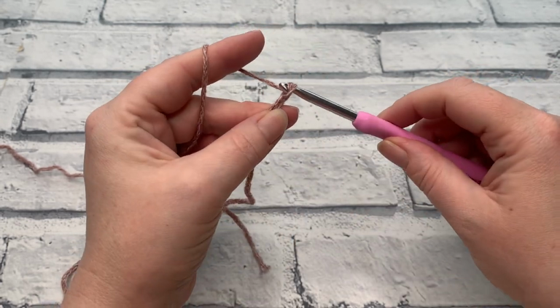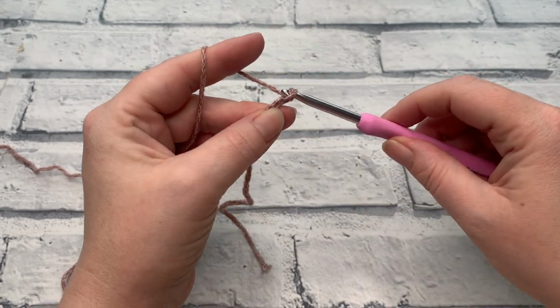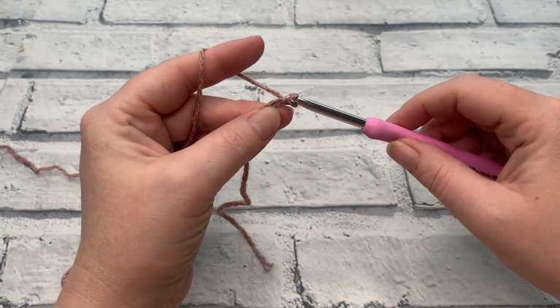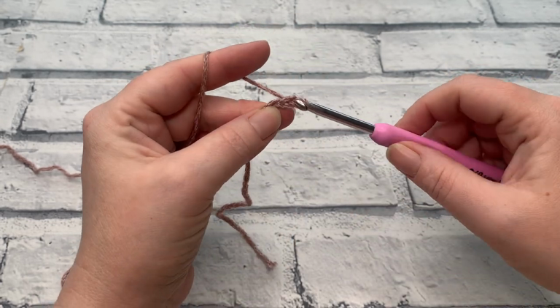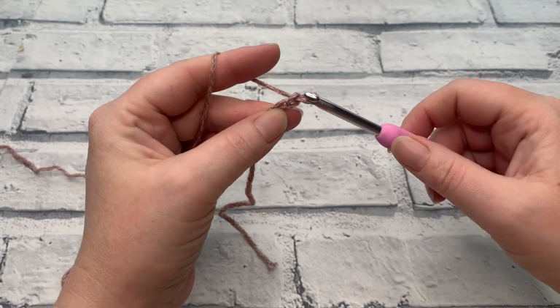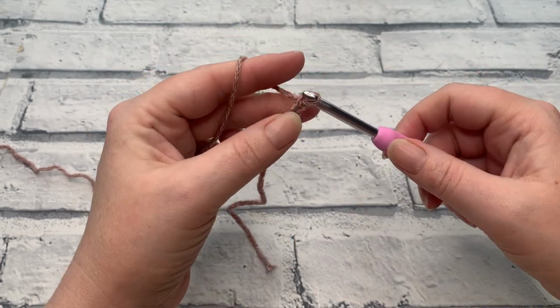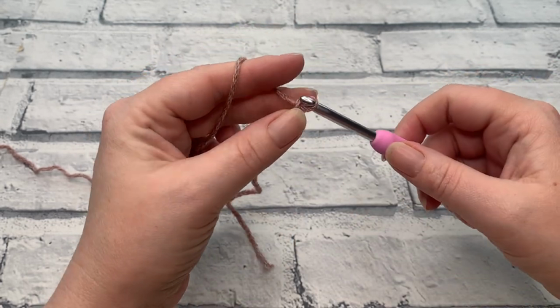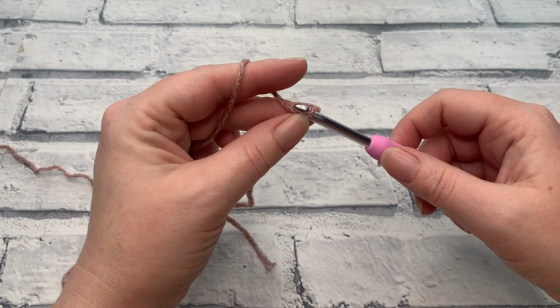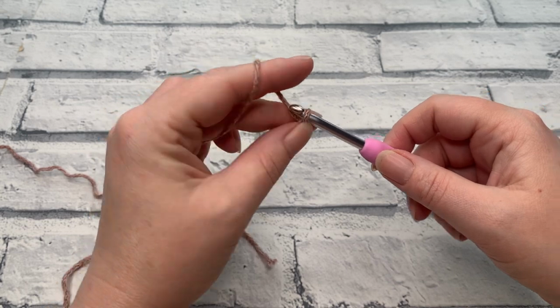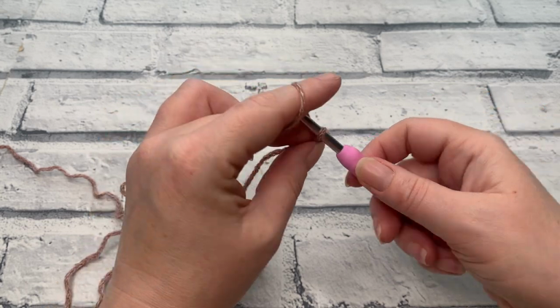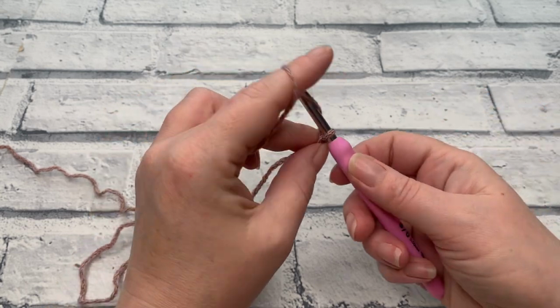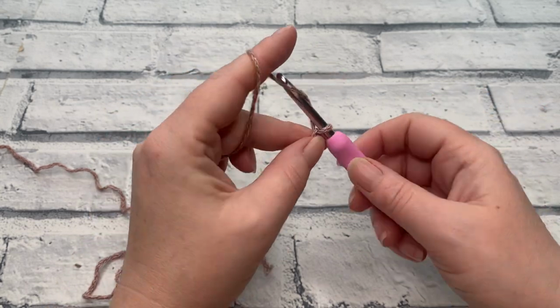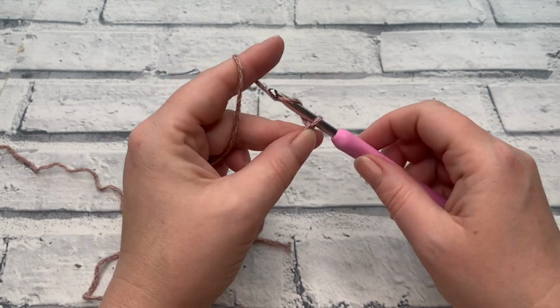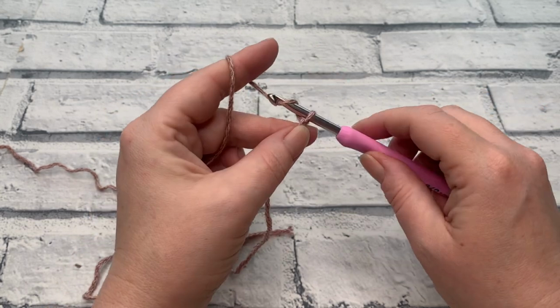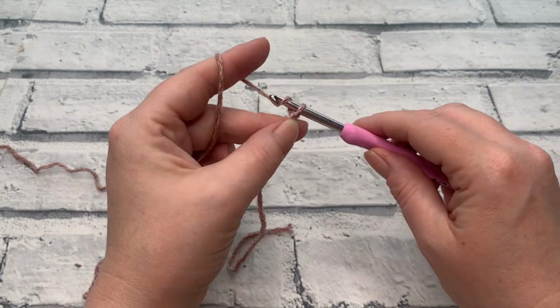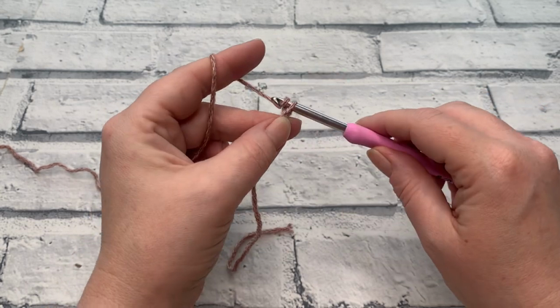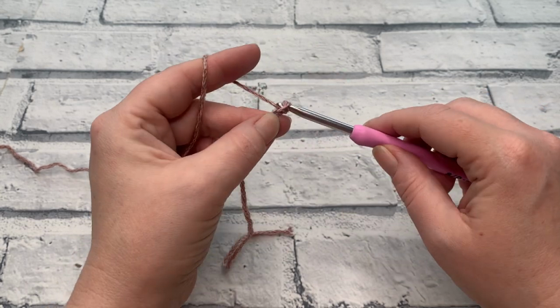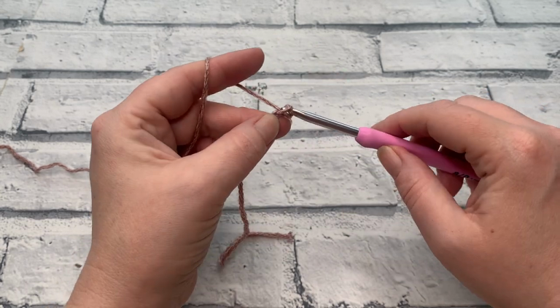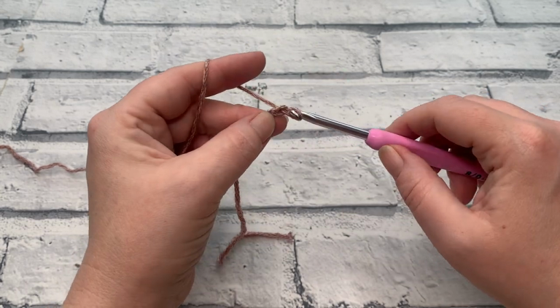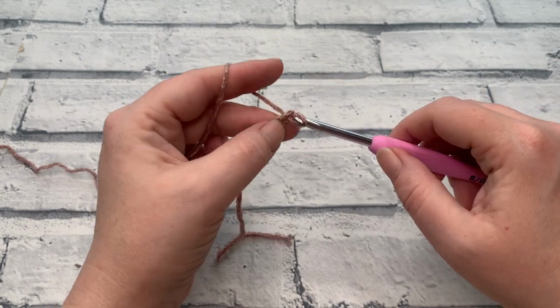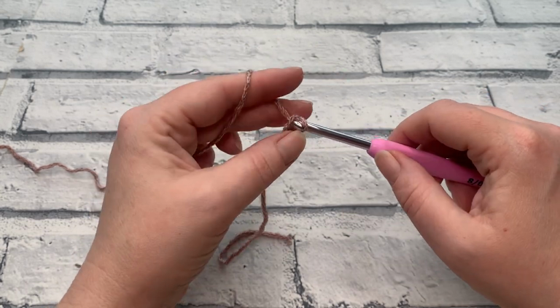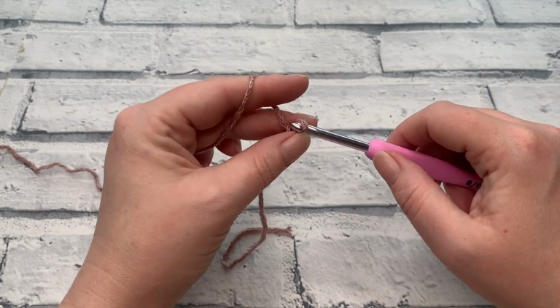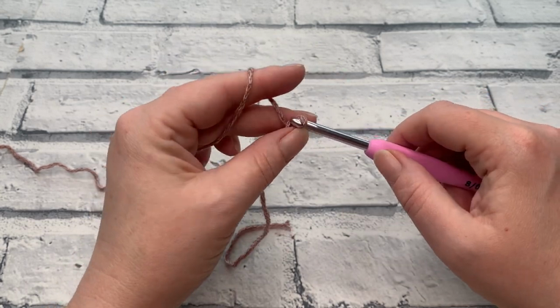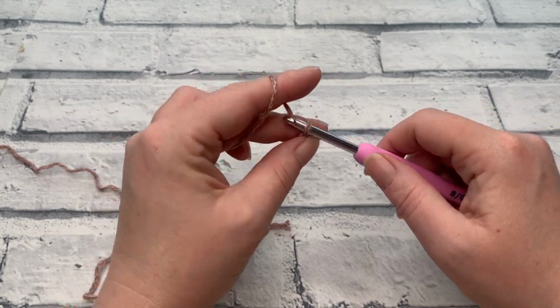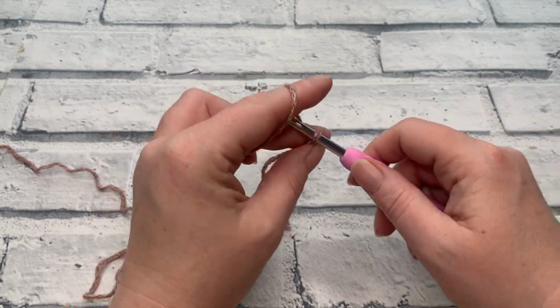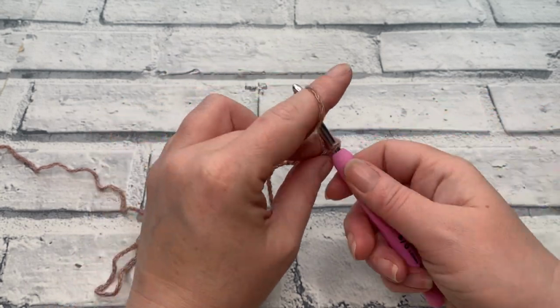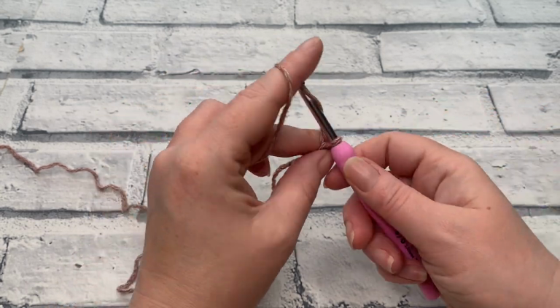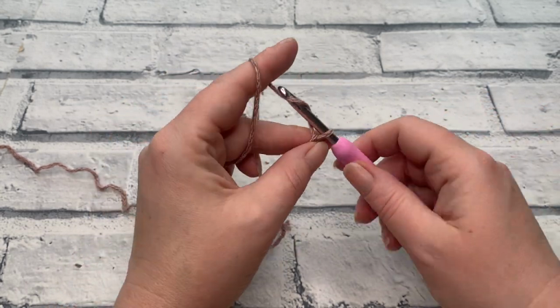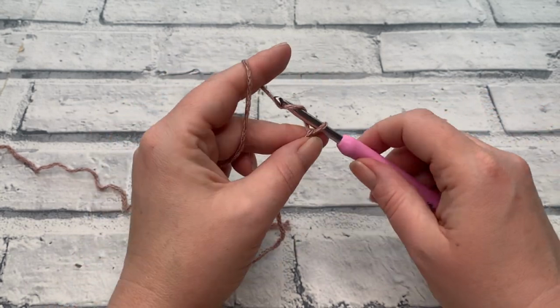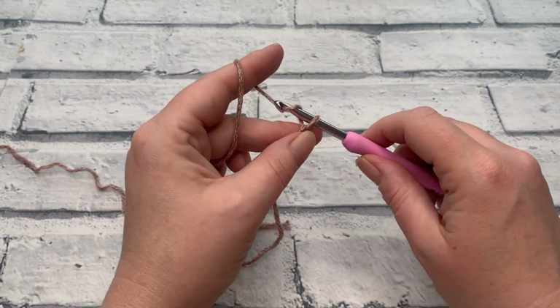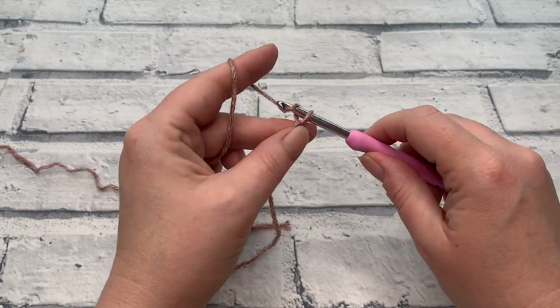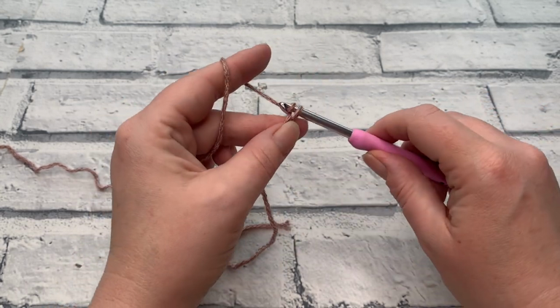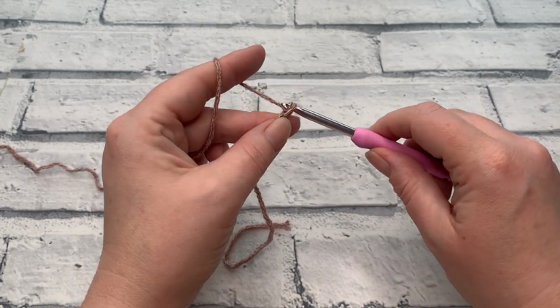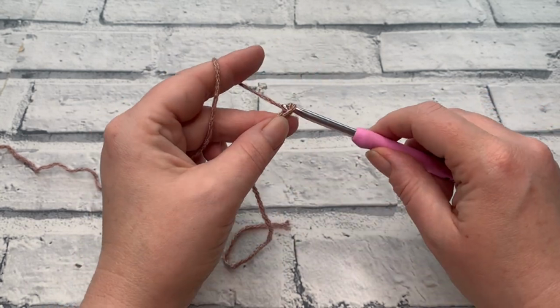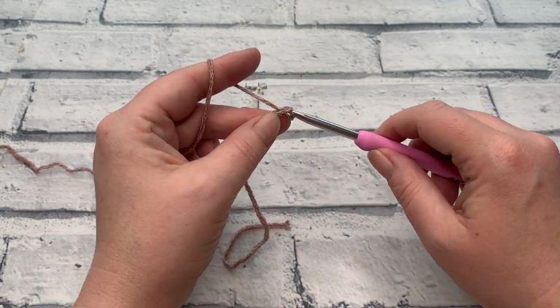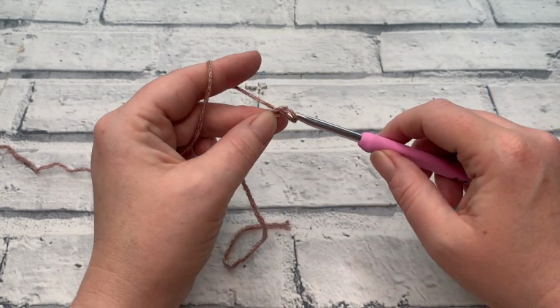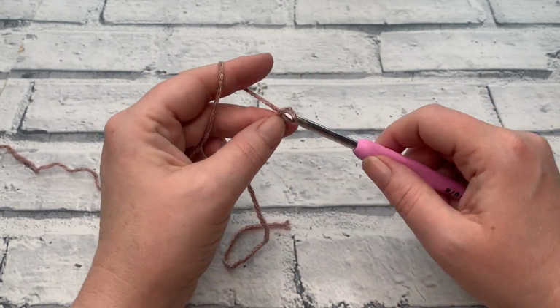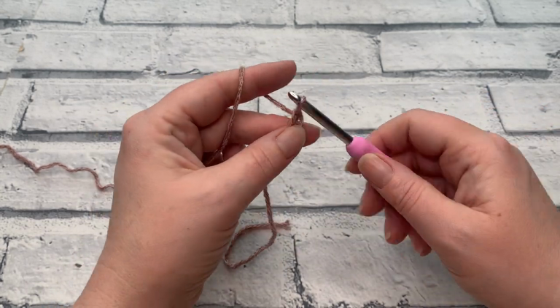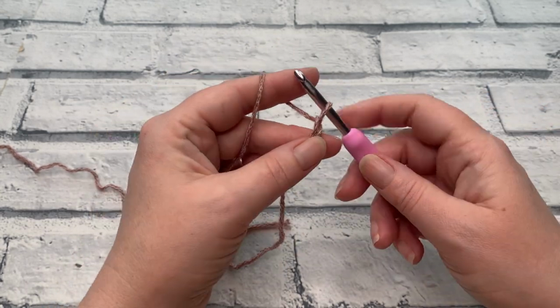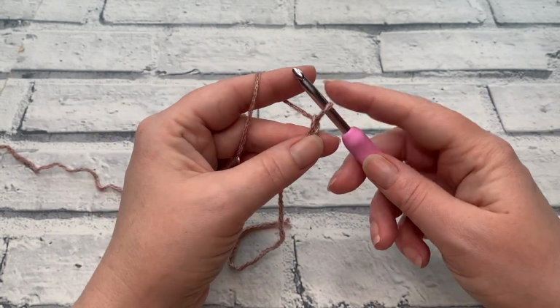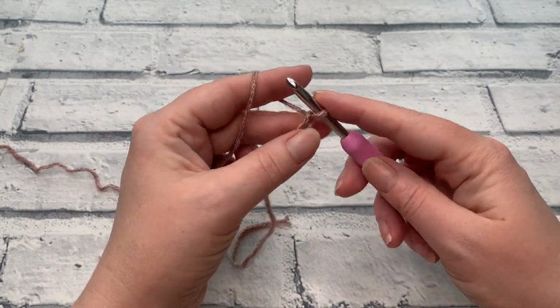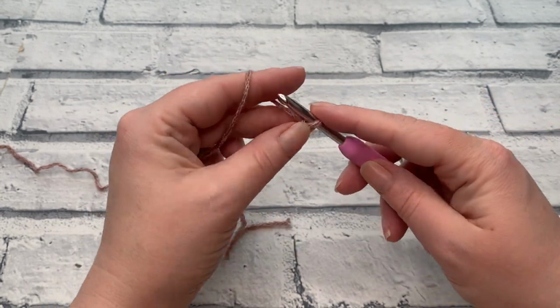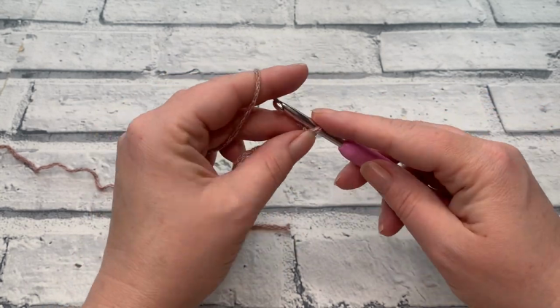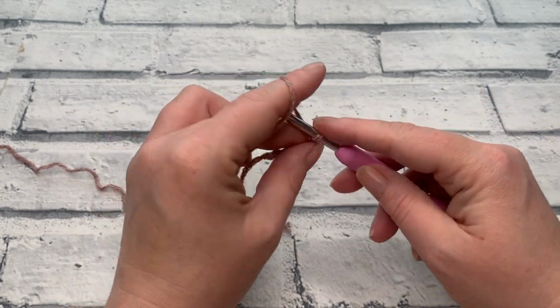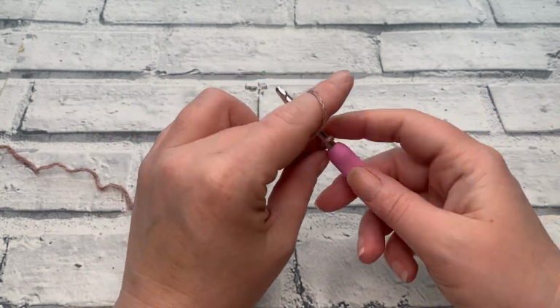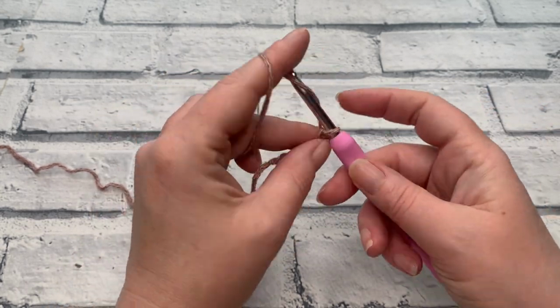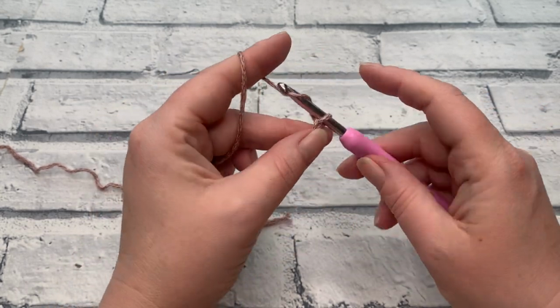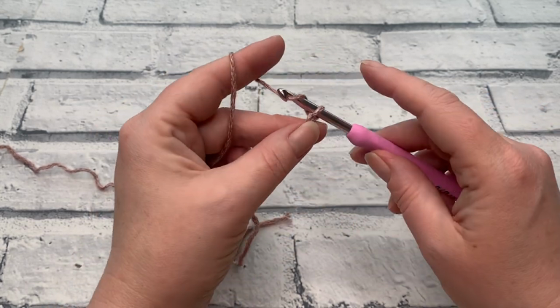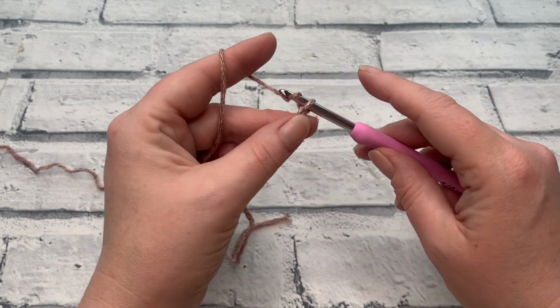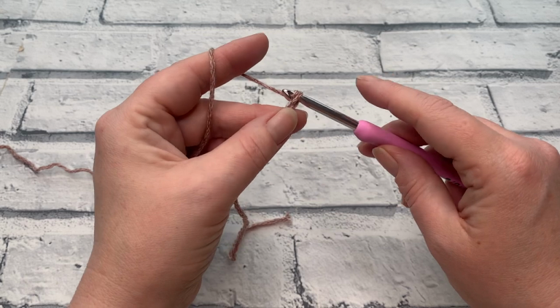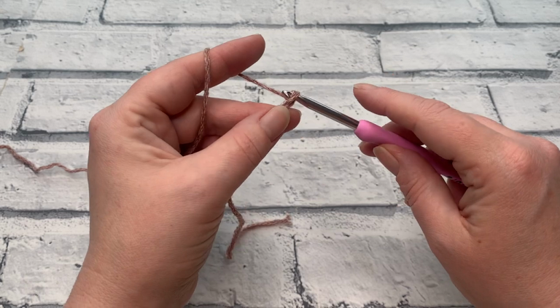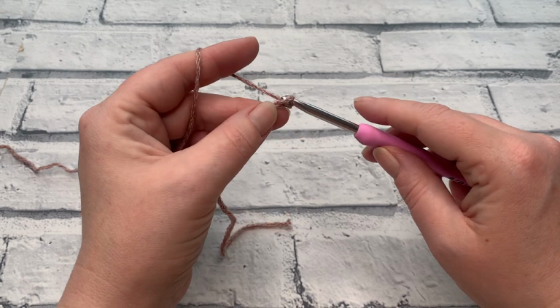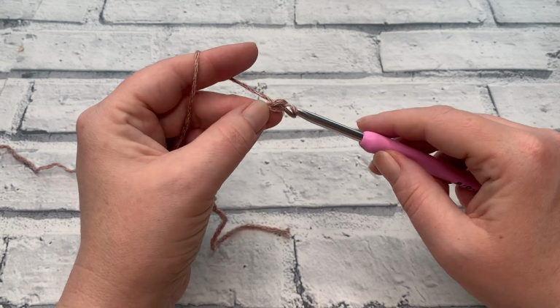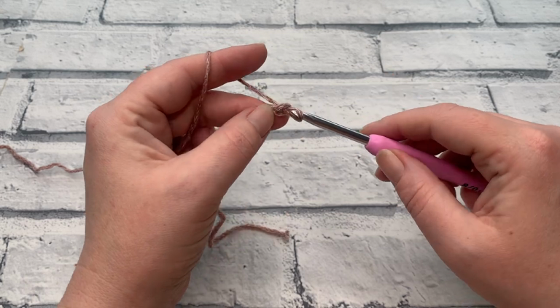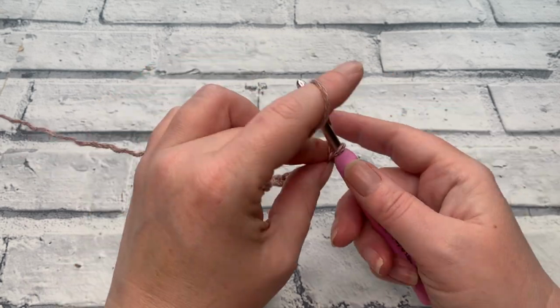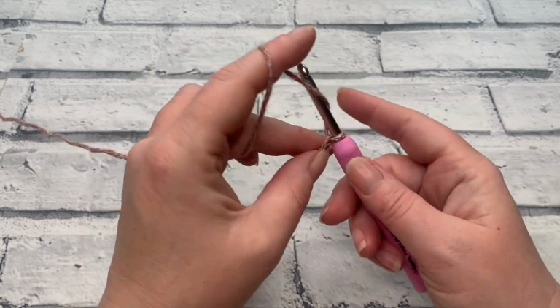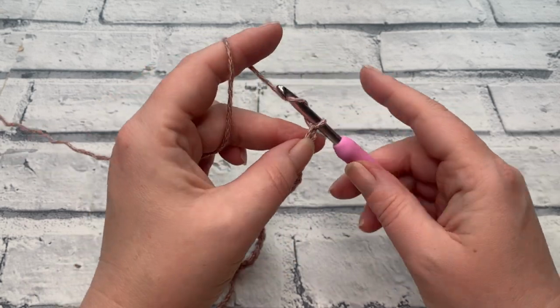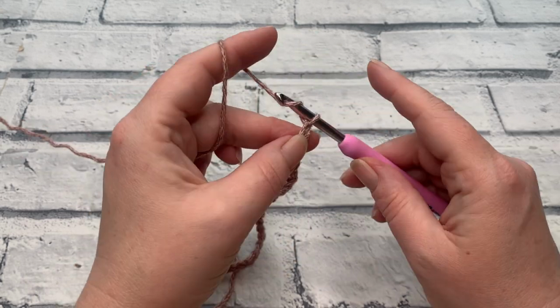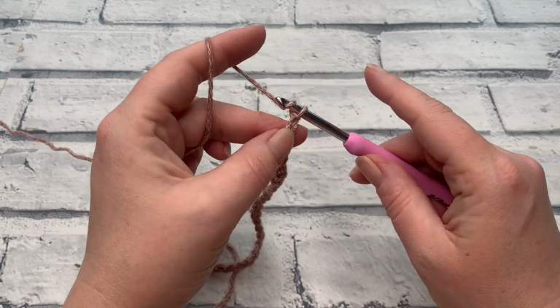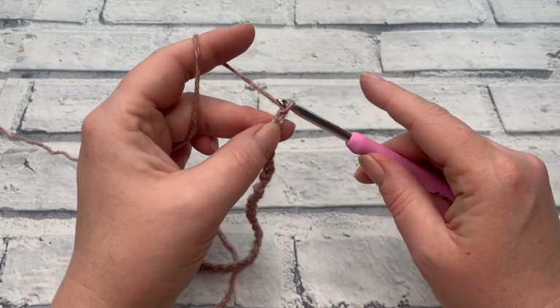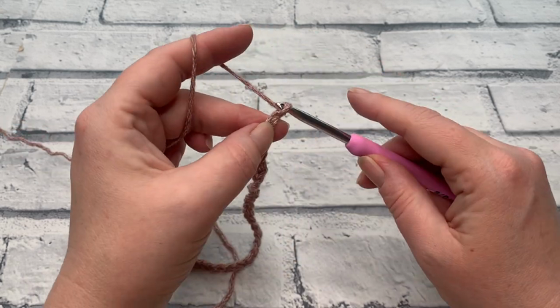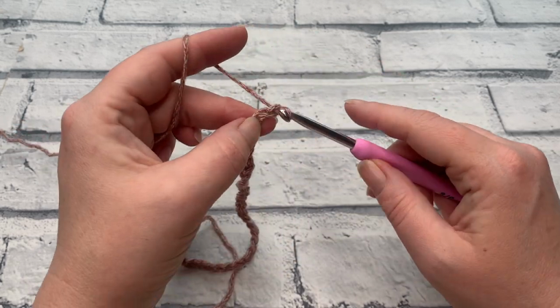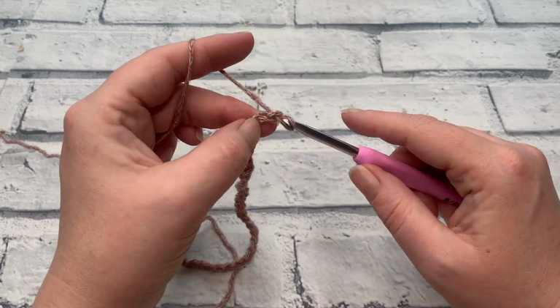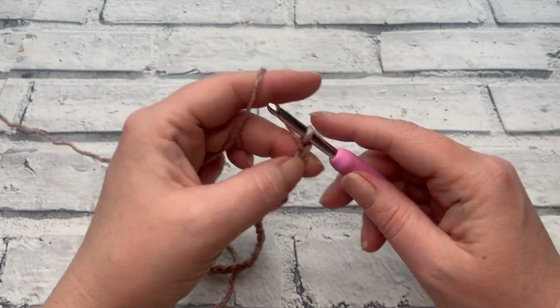To make our chain, we simply yarn over the hook and bring it through the loop on our hook, and we do that for the number we need for our size. I'm making an extra large so I'm going to be needing to make a chain of 37.